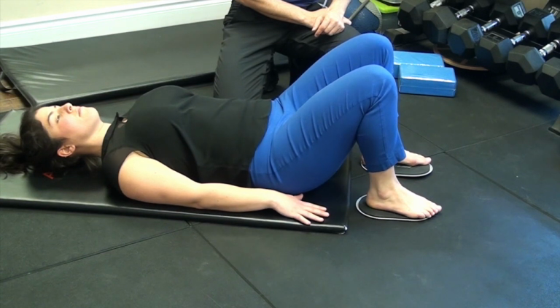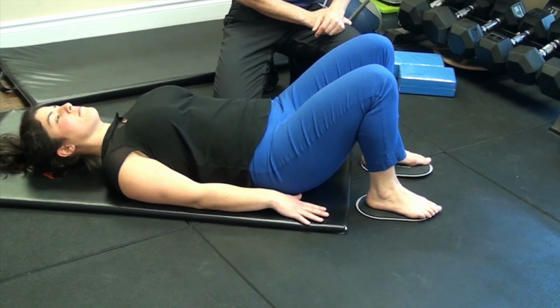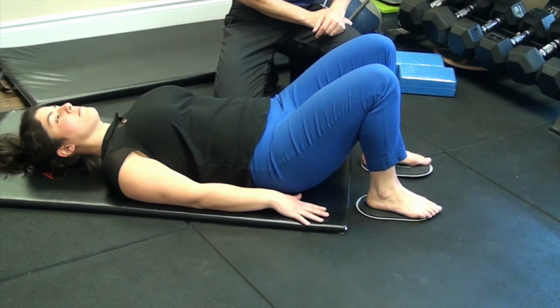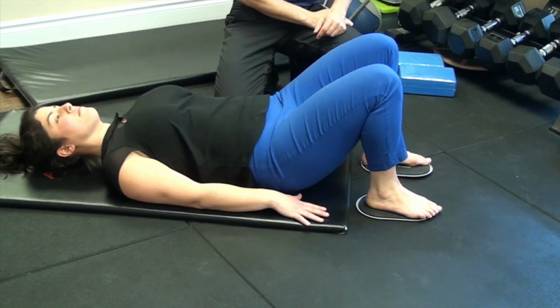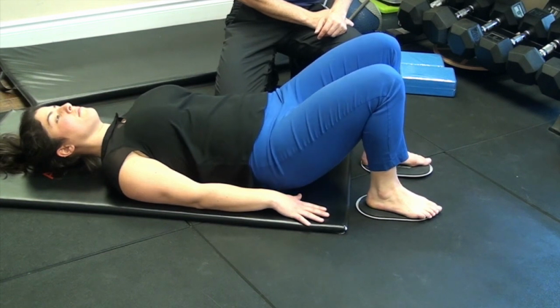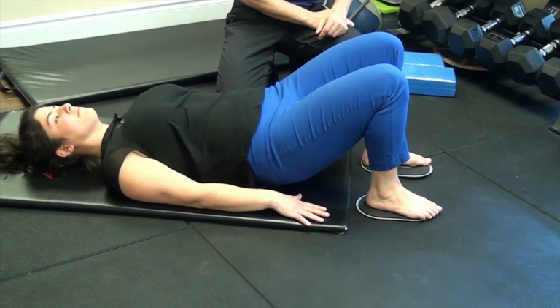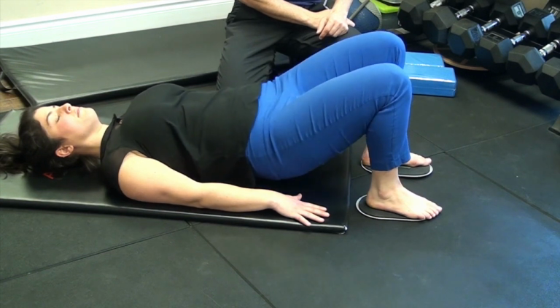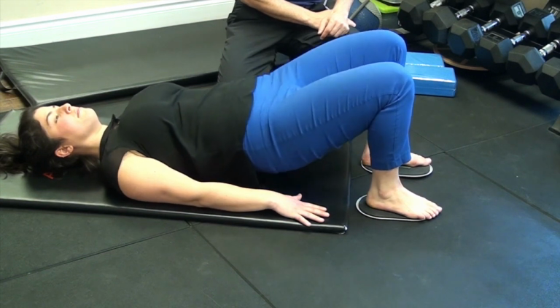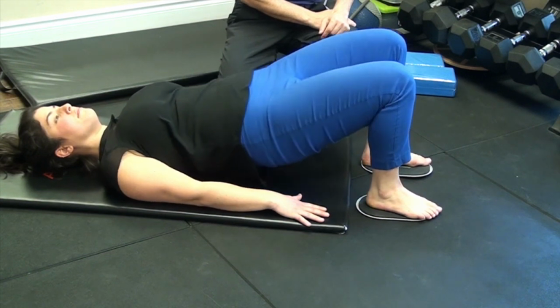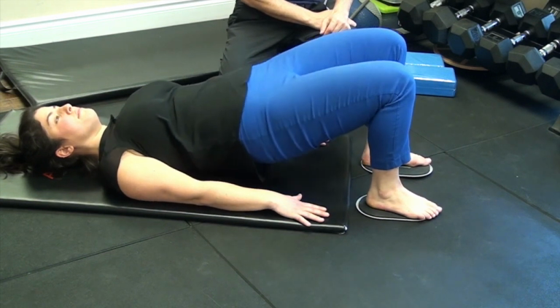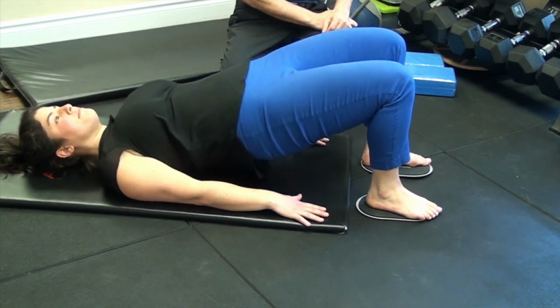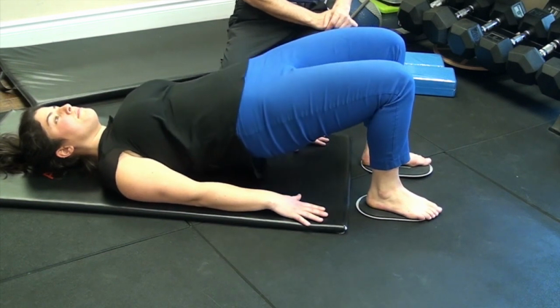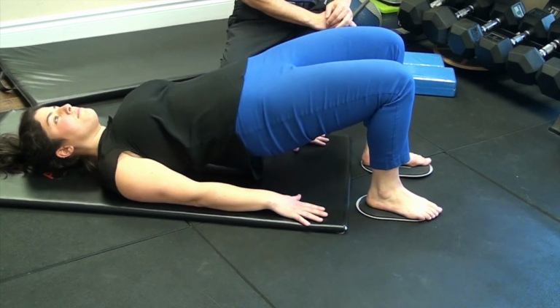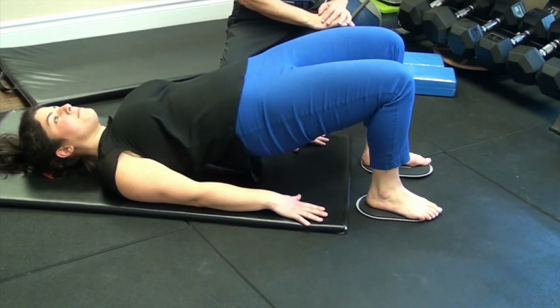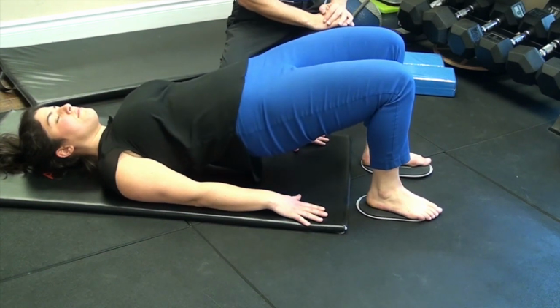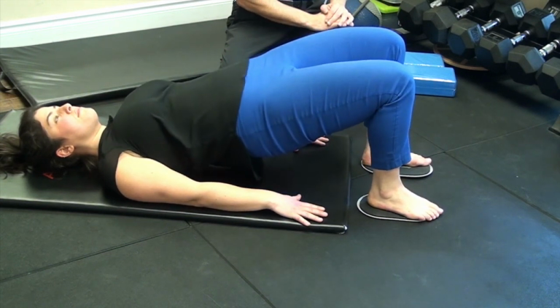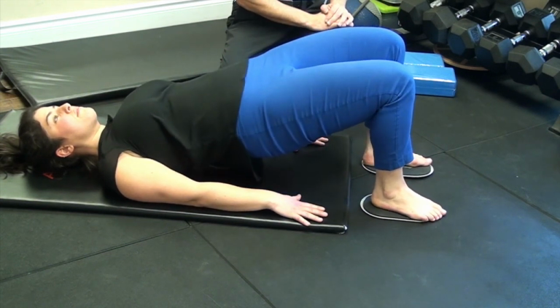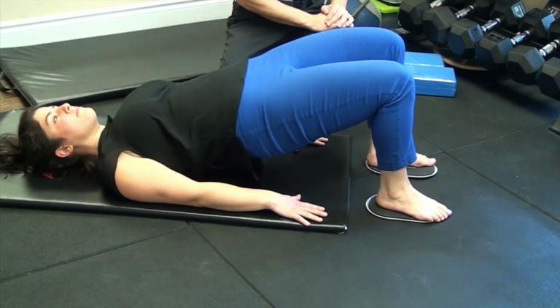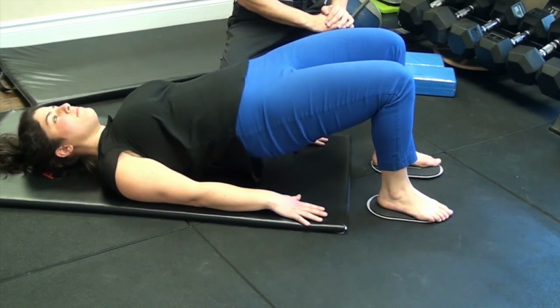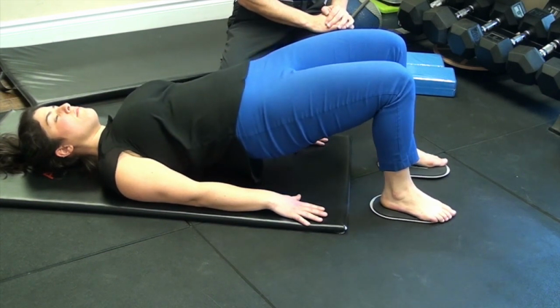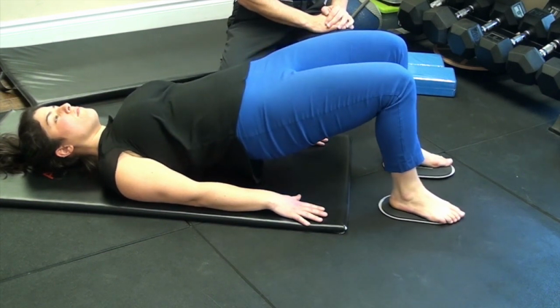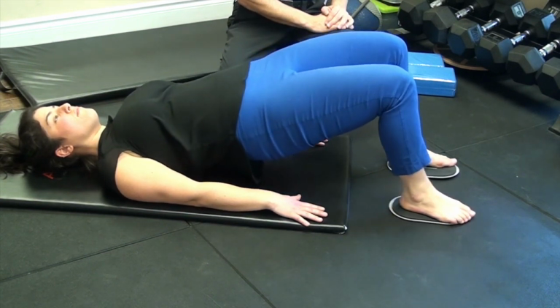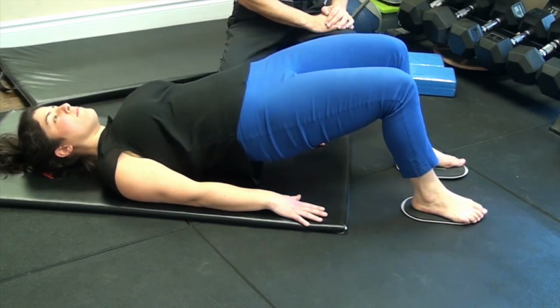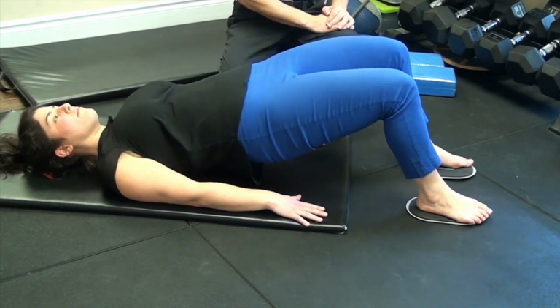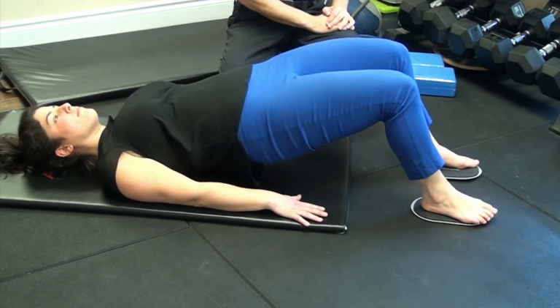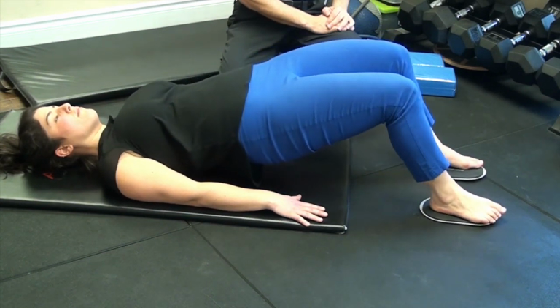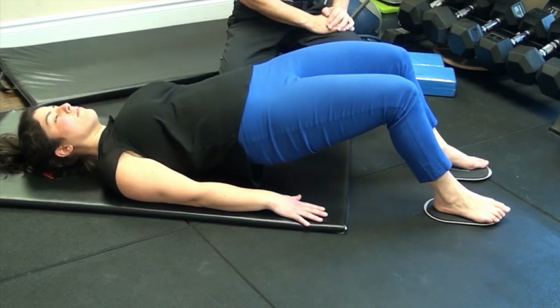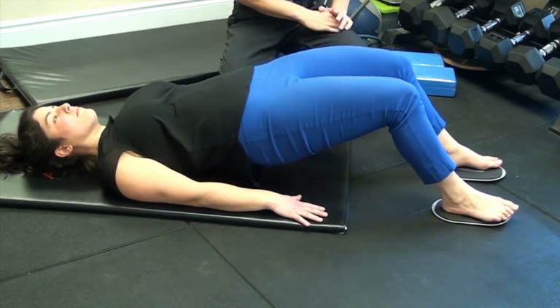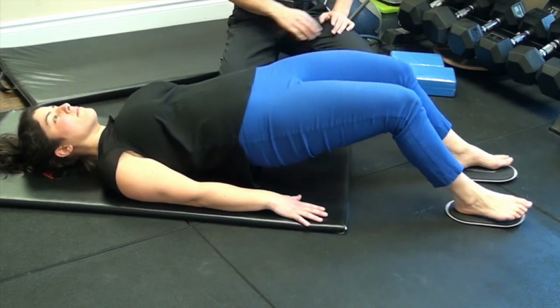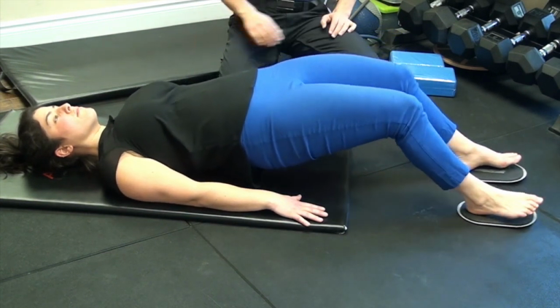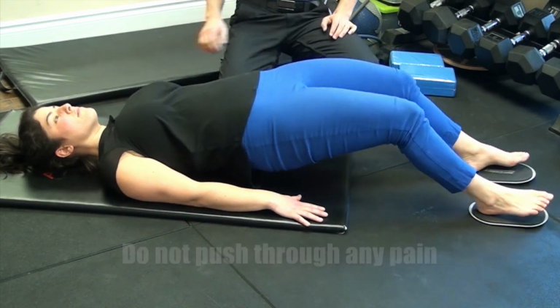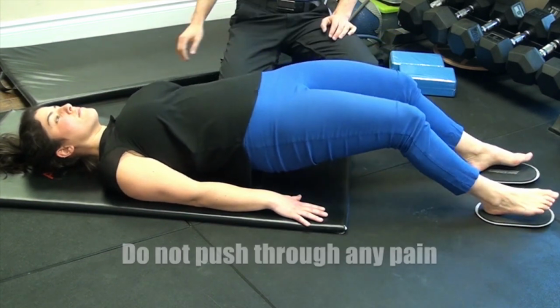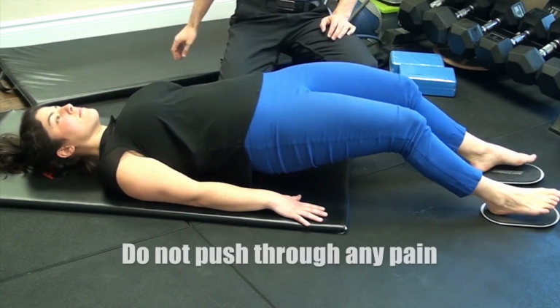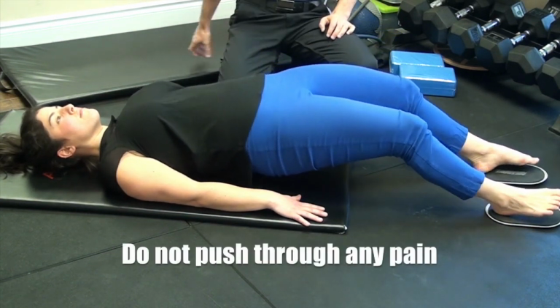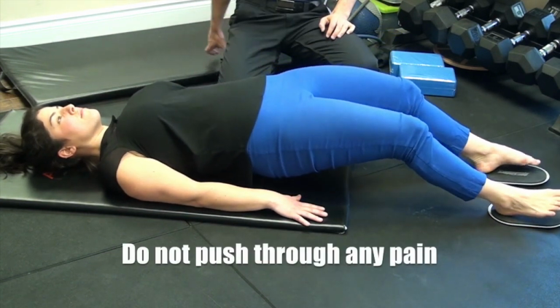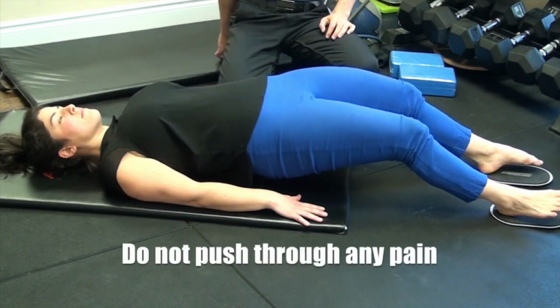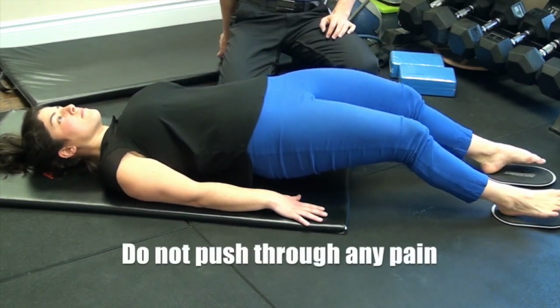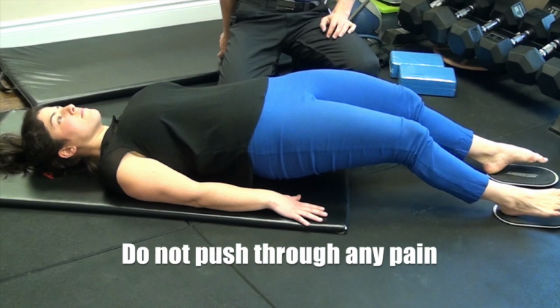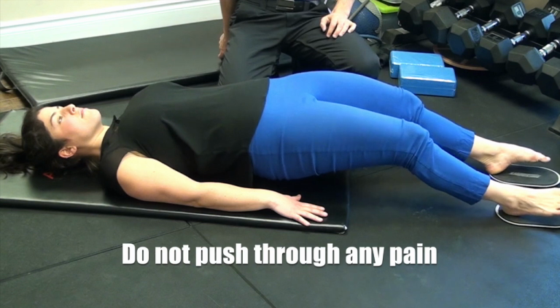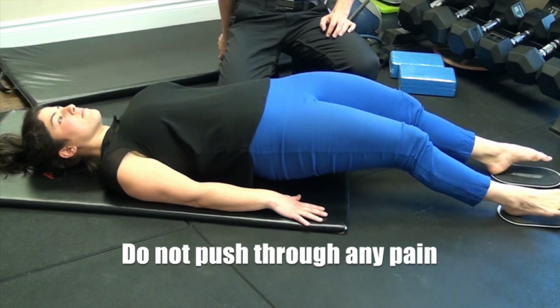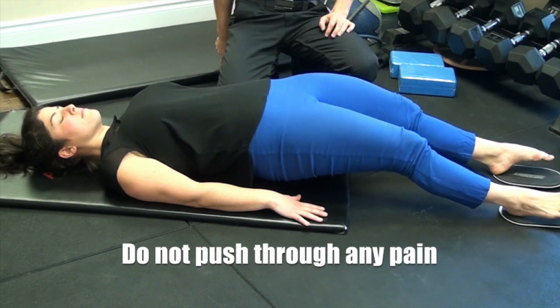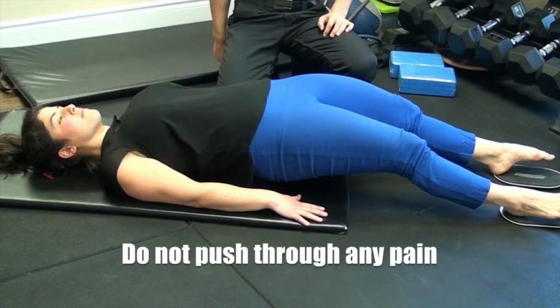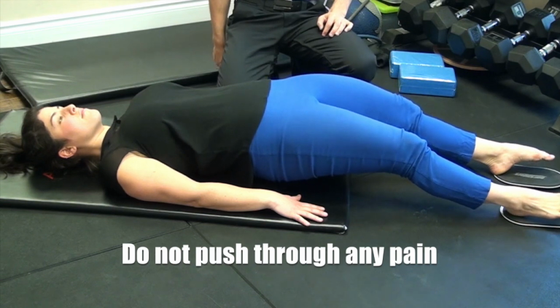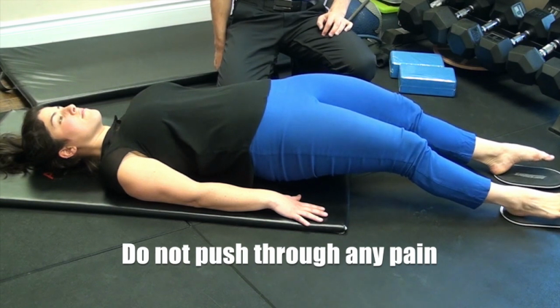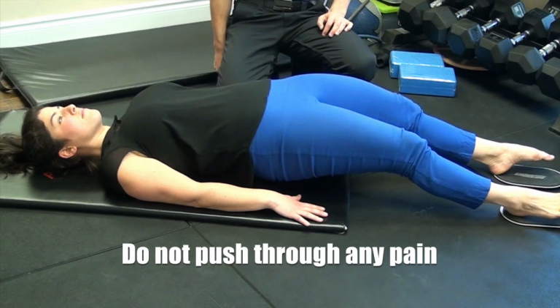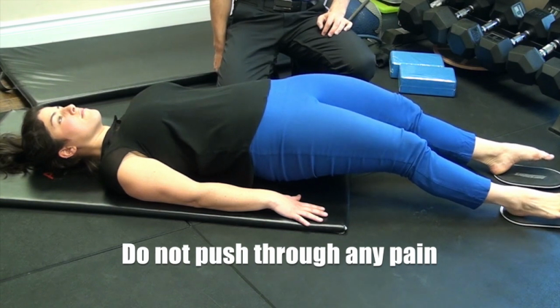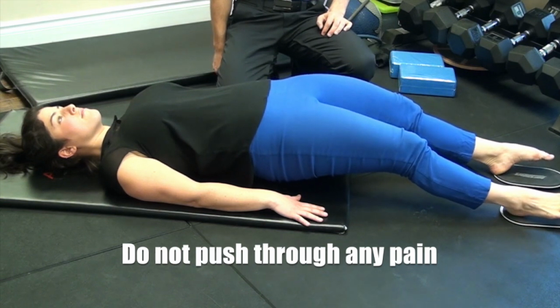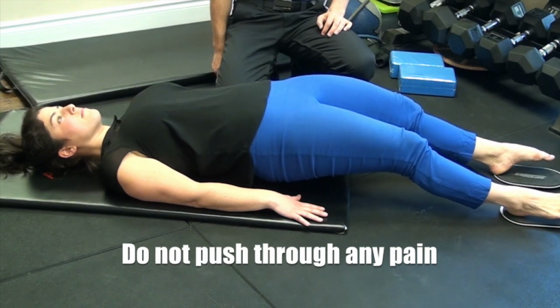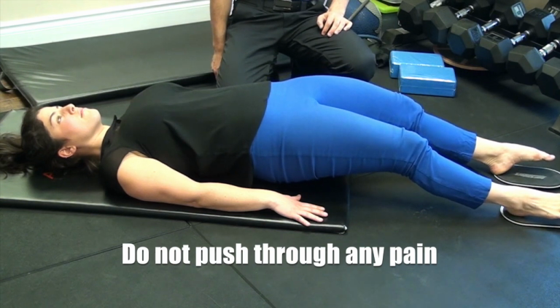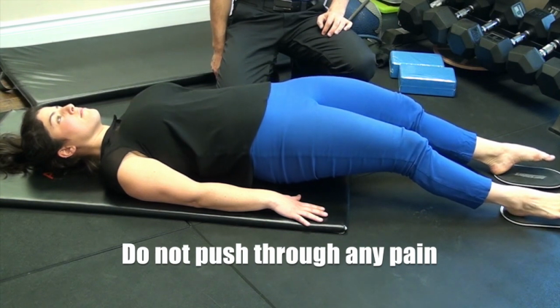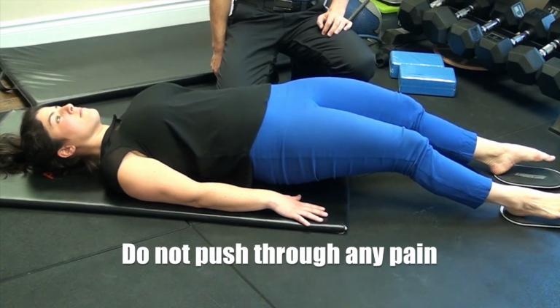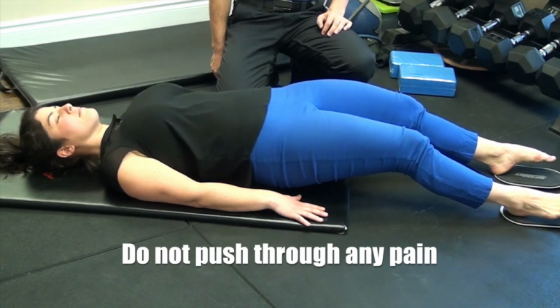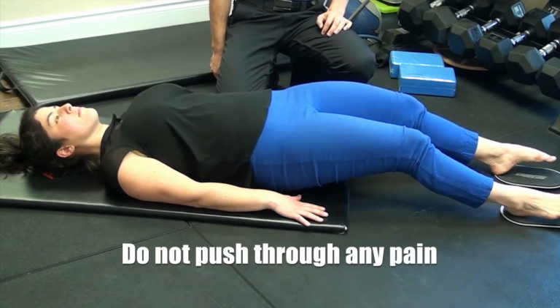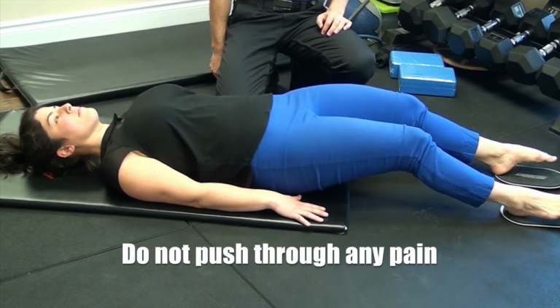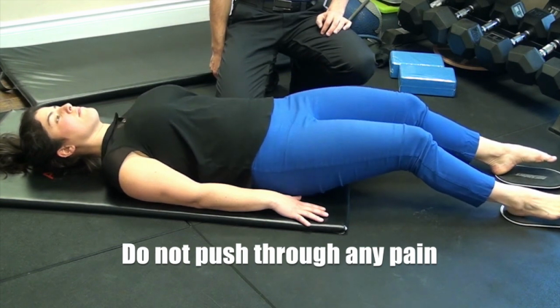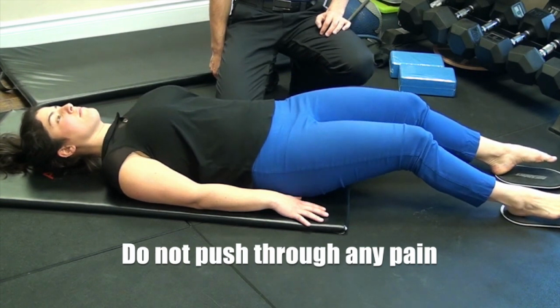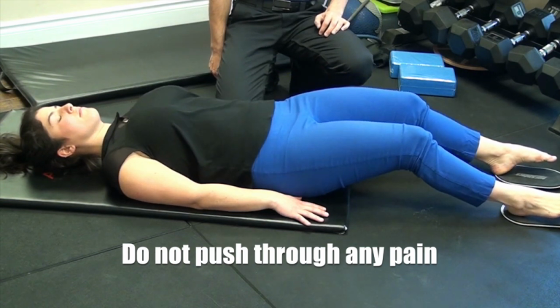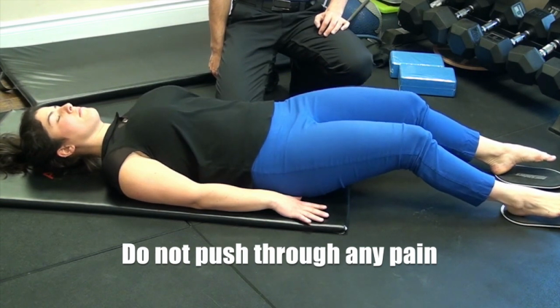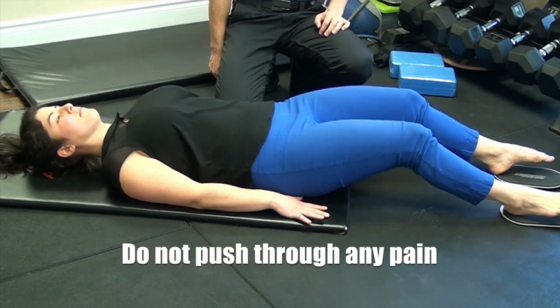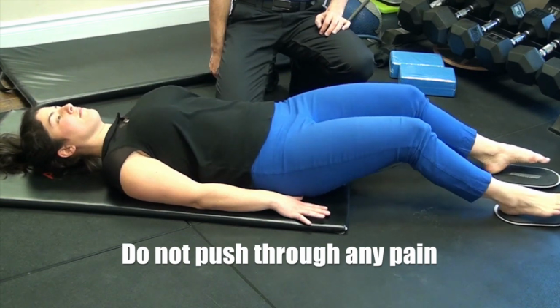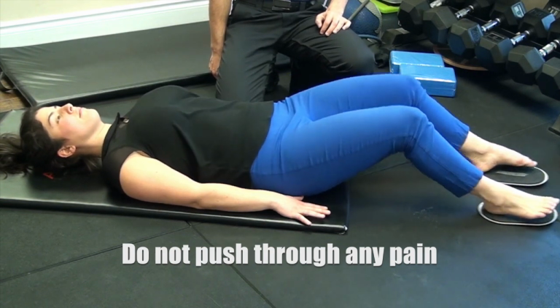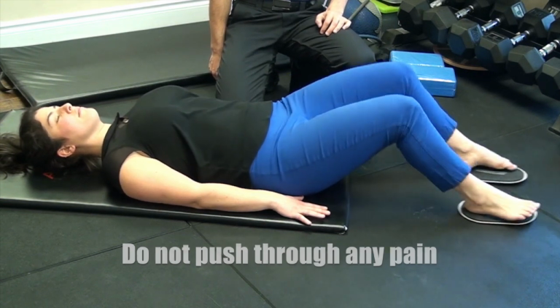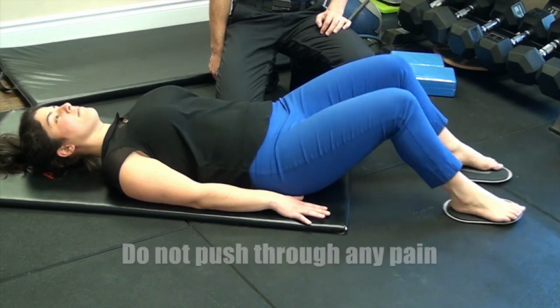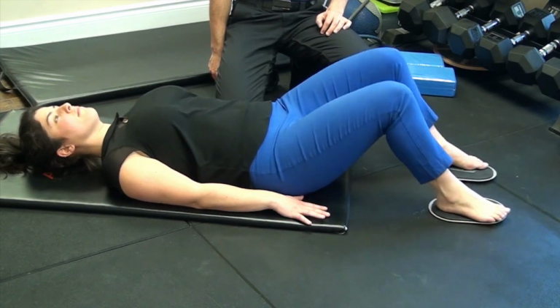Repeat this exercise as indicated and stop if at any point you experience any discomfort or pain in the back of your leg or your low back.